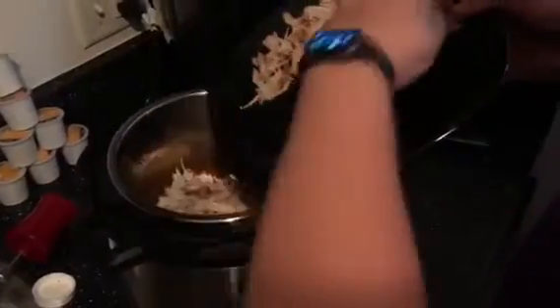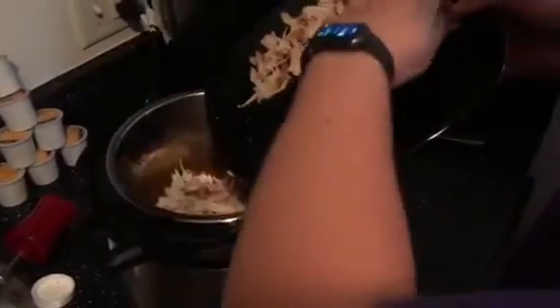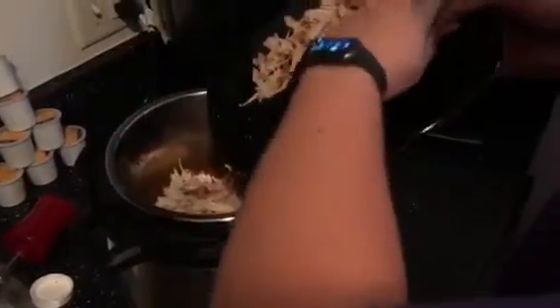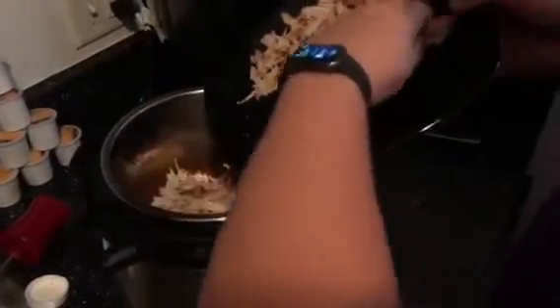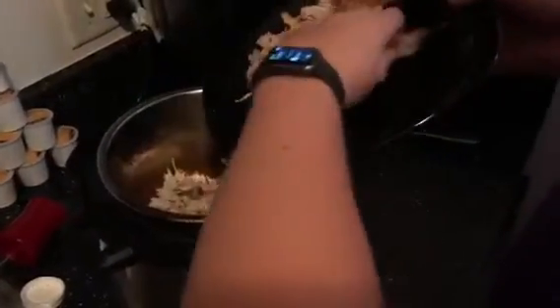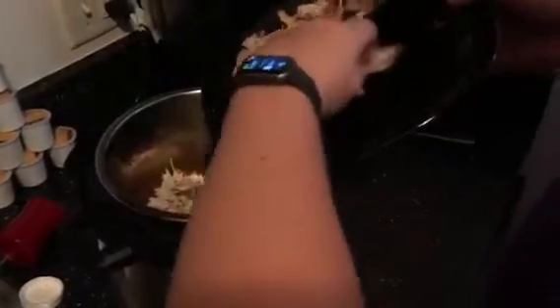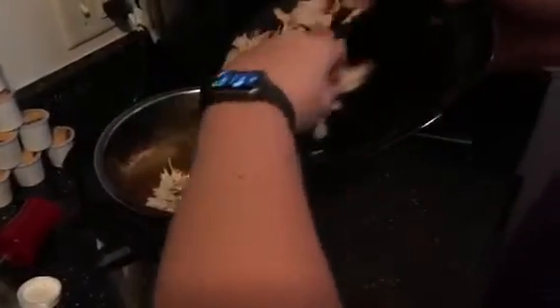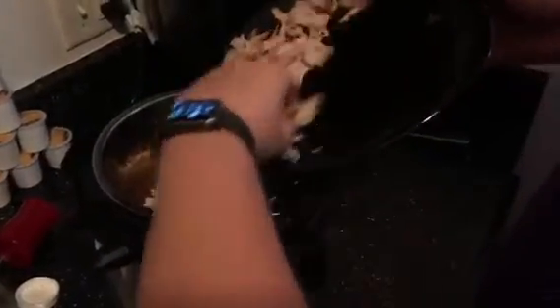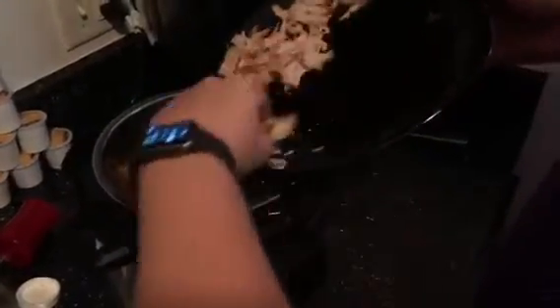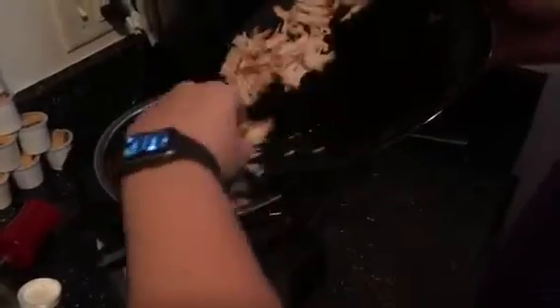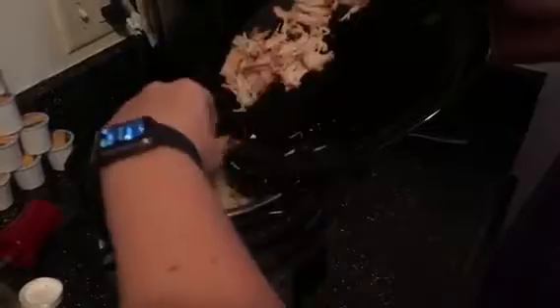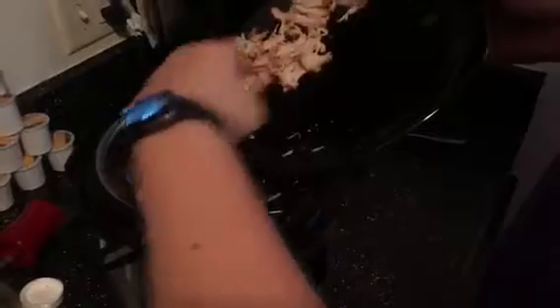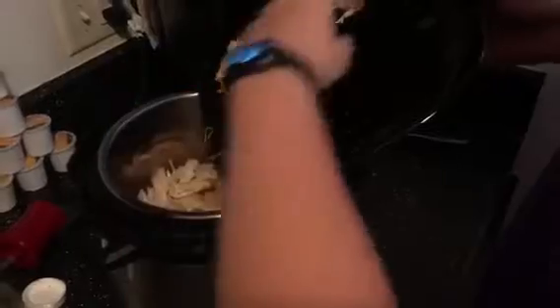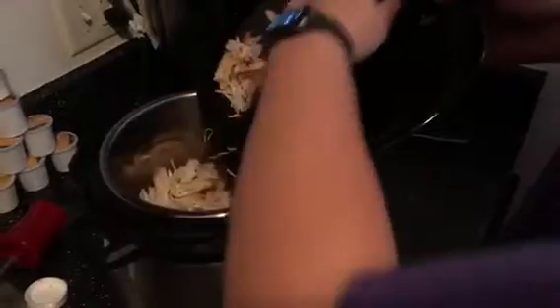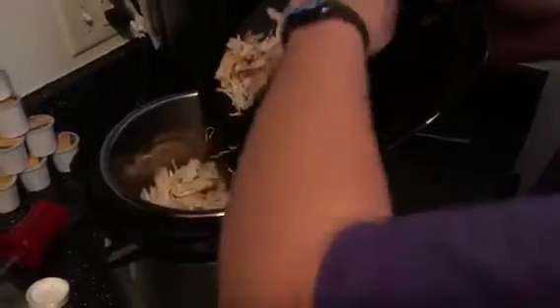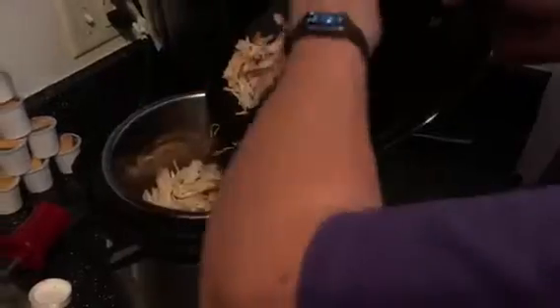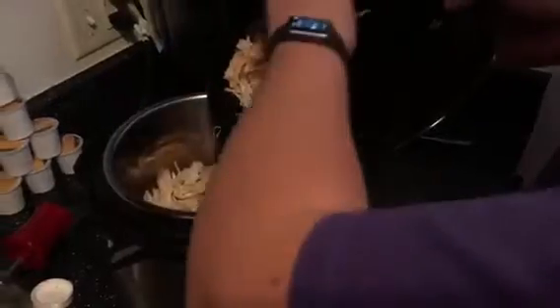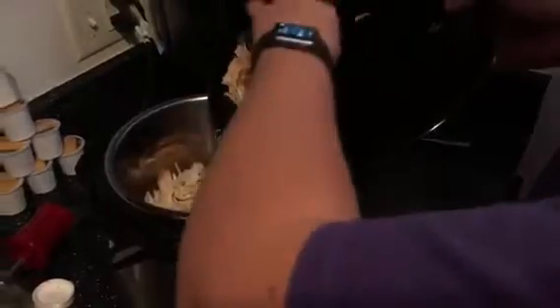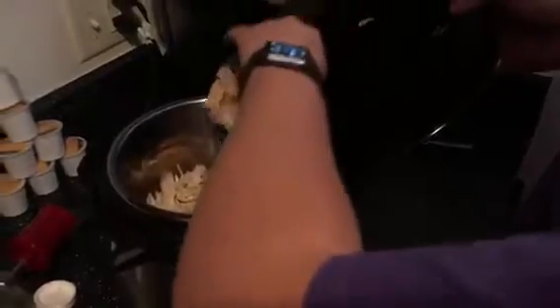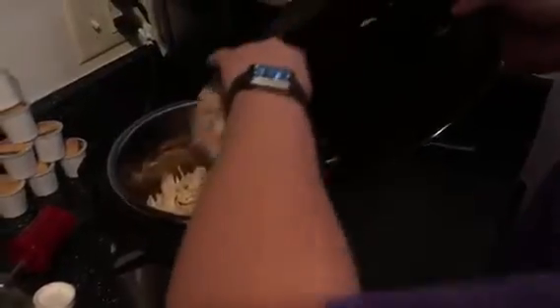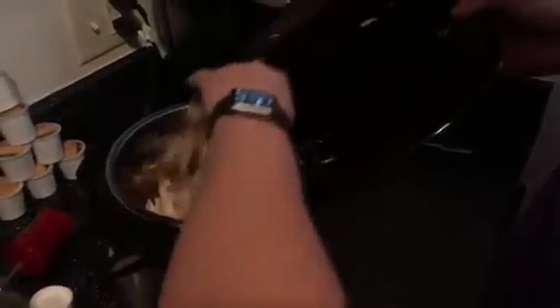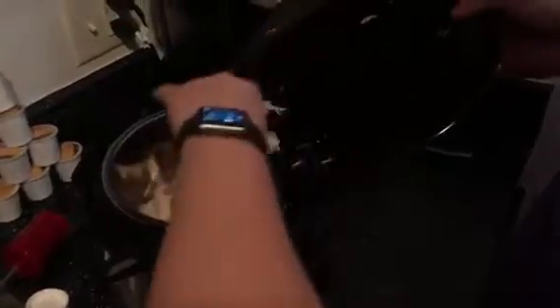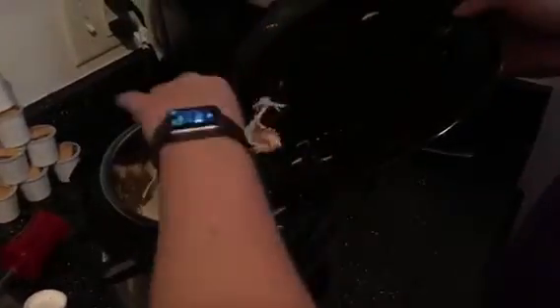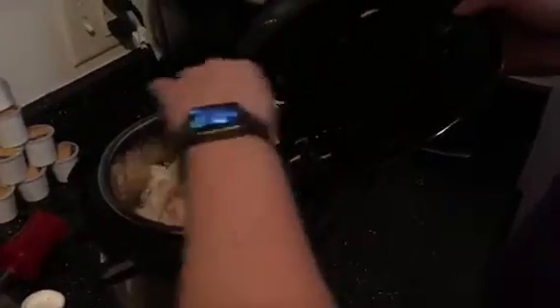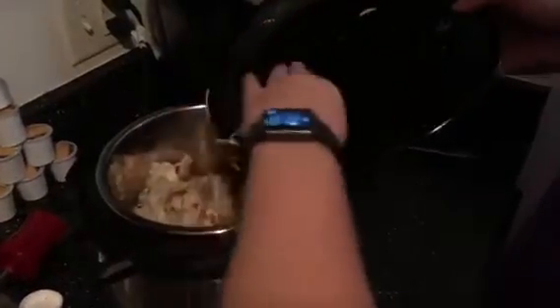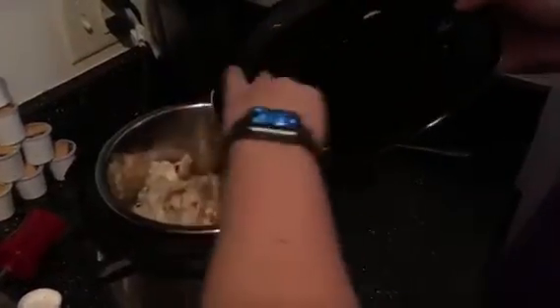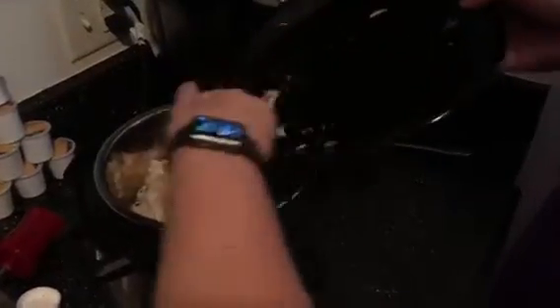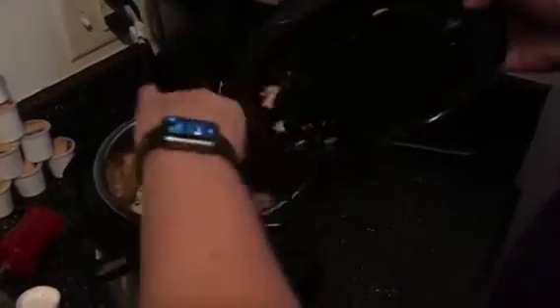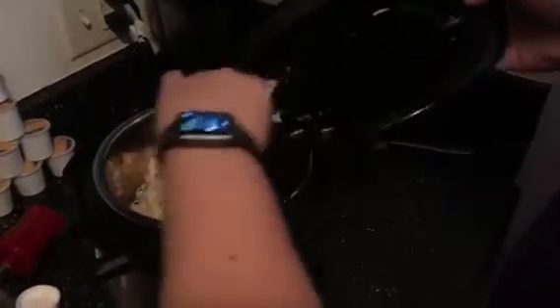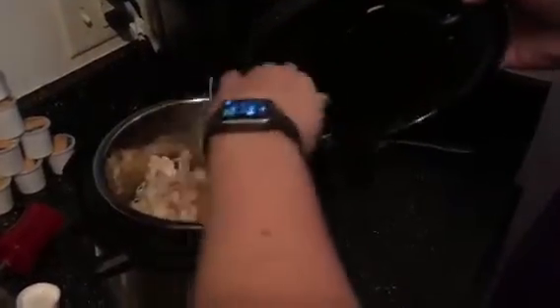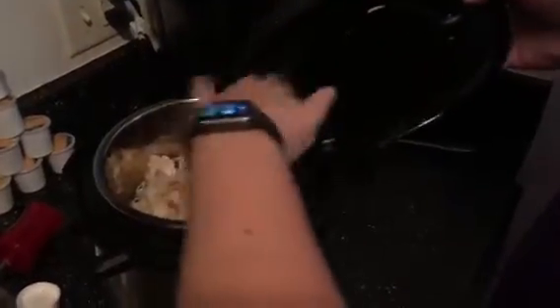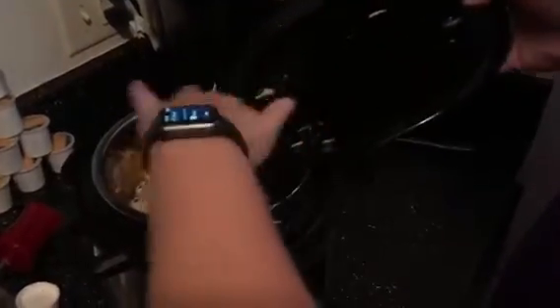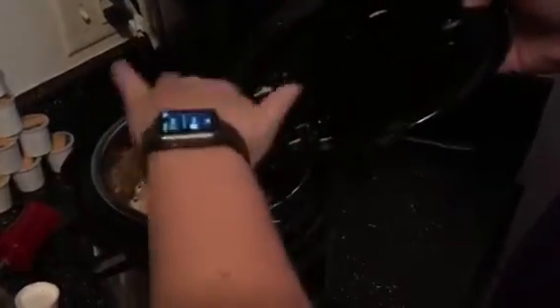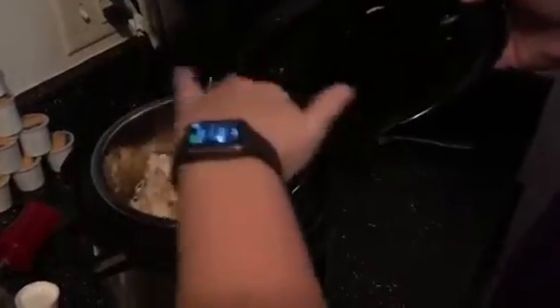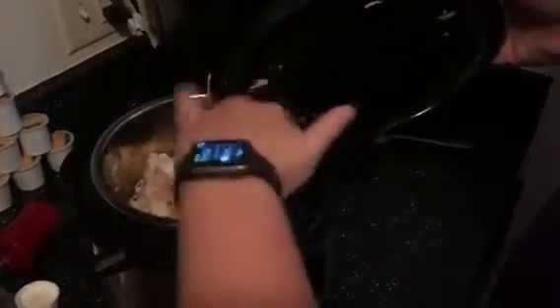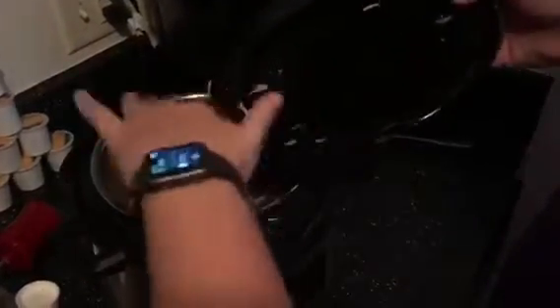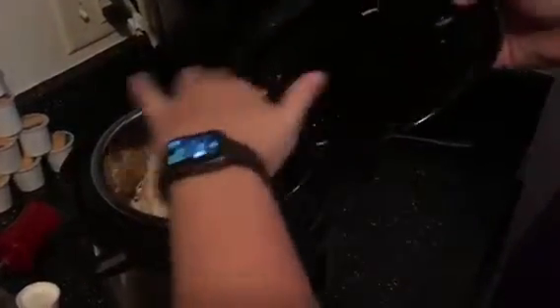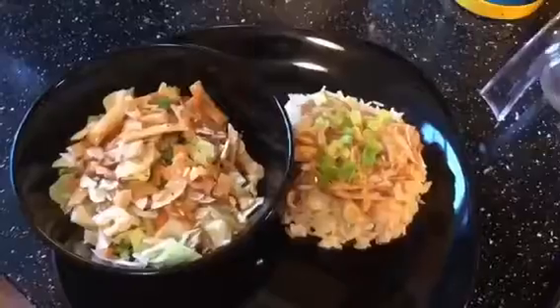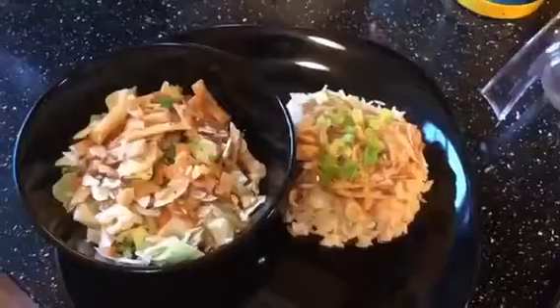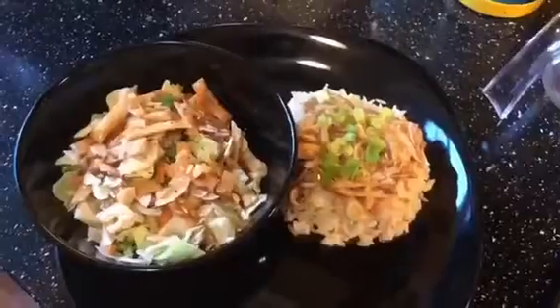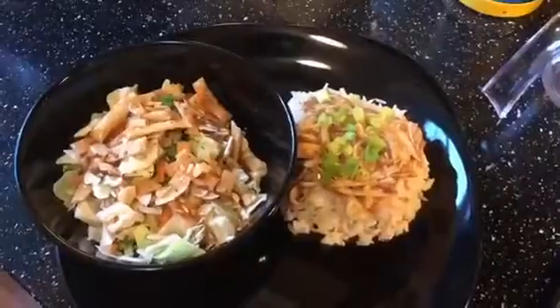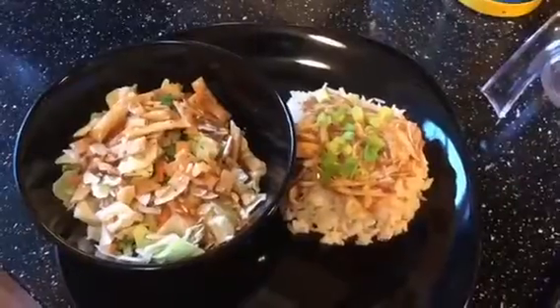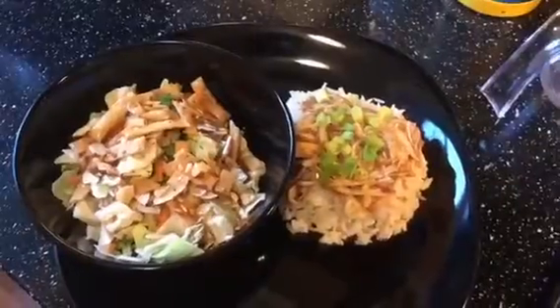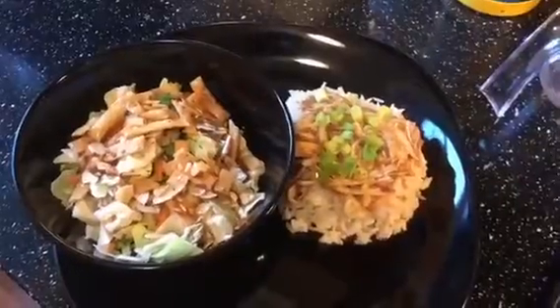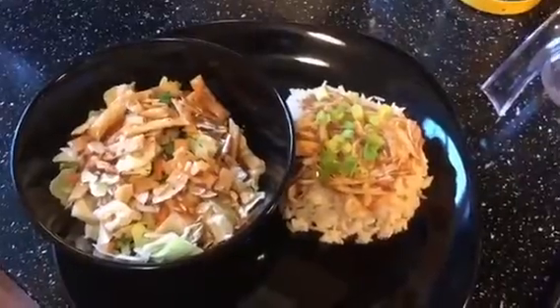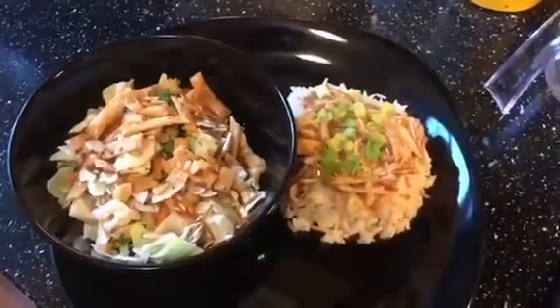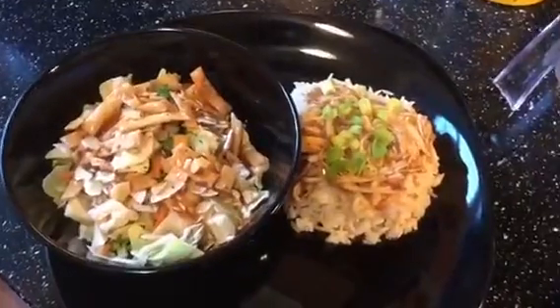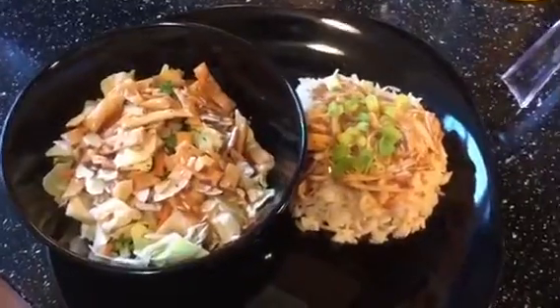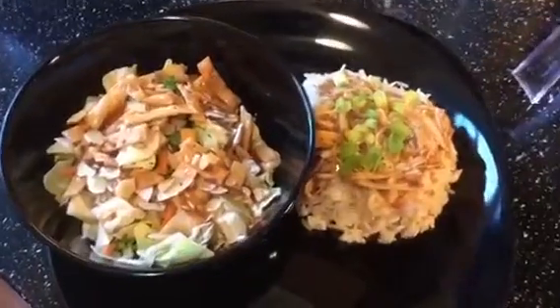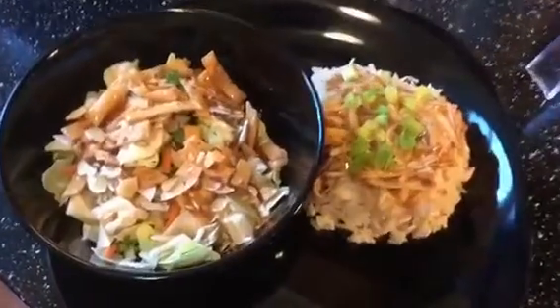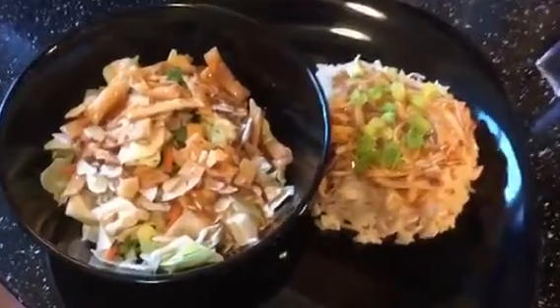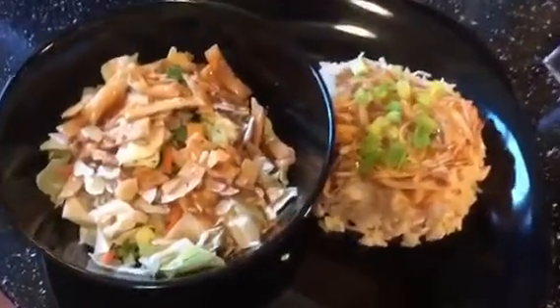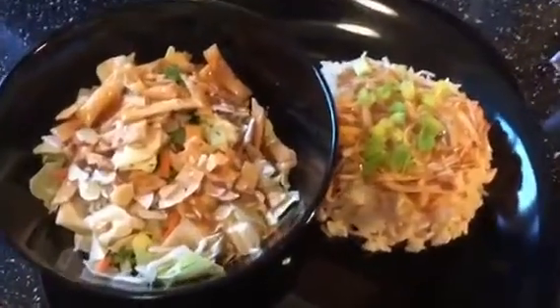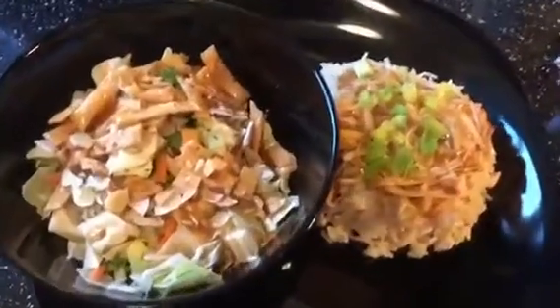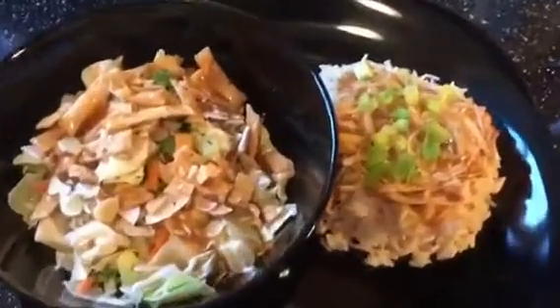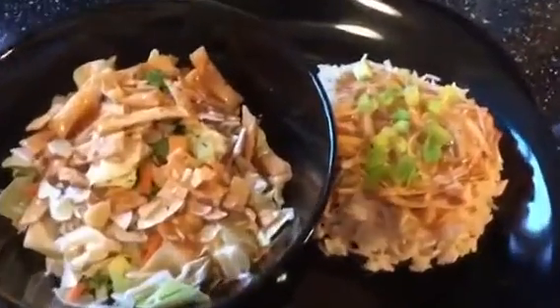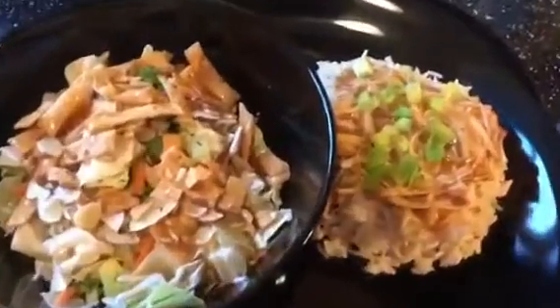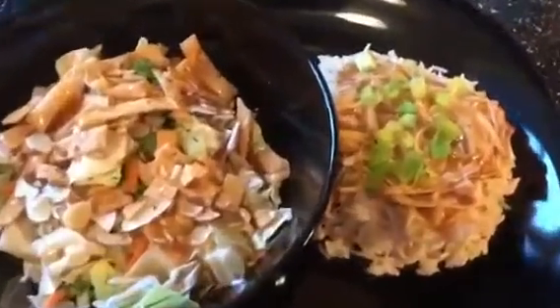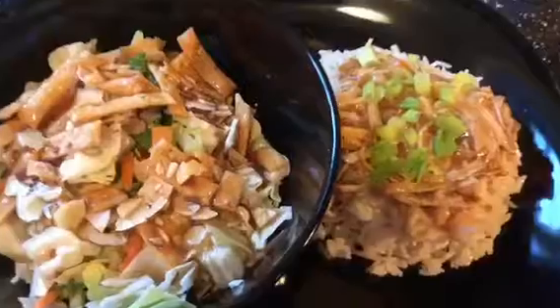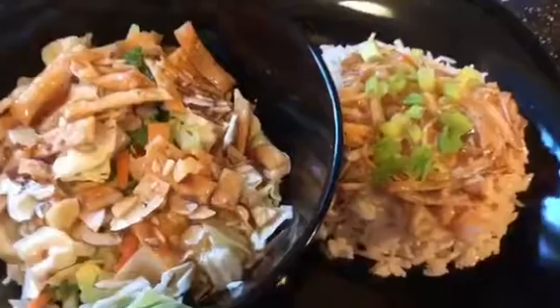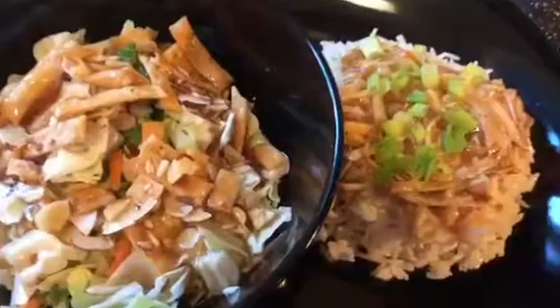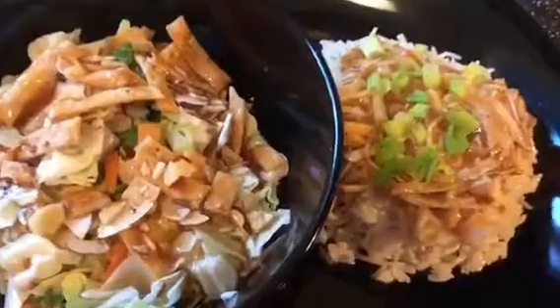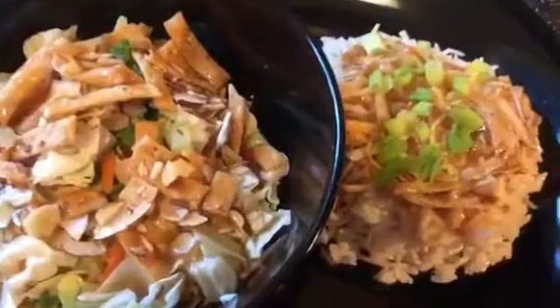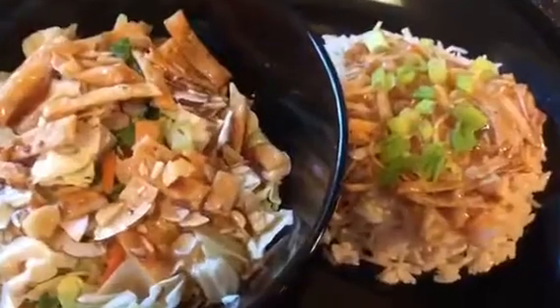This dish is great with steamed broccoli and carrots, or if you're like us, with a side salad. Hope you guys enjoy!